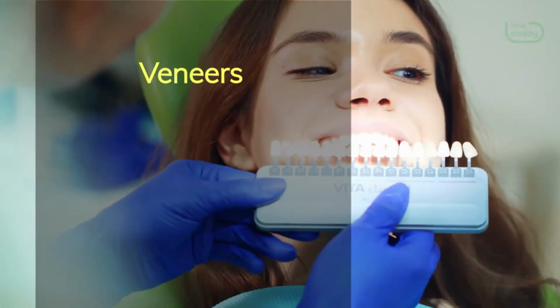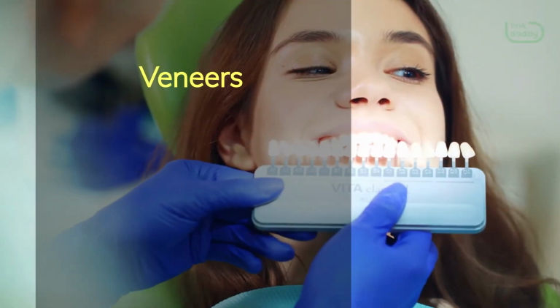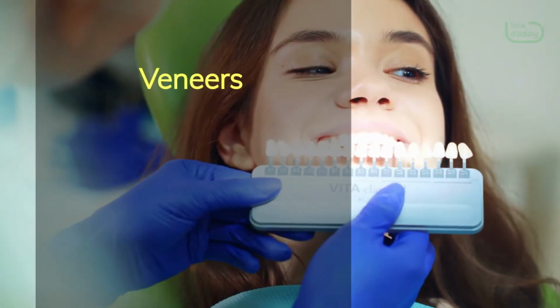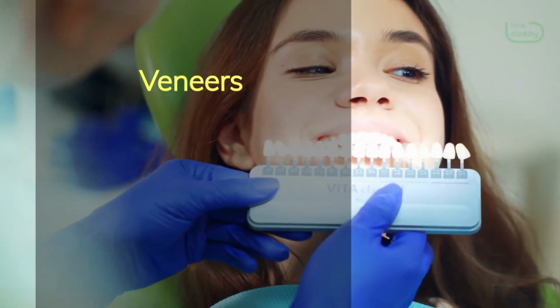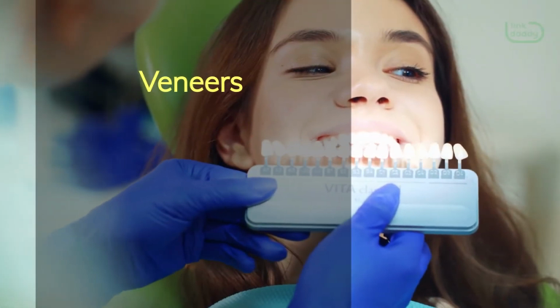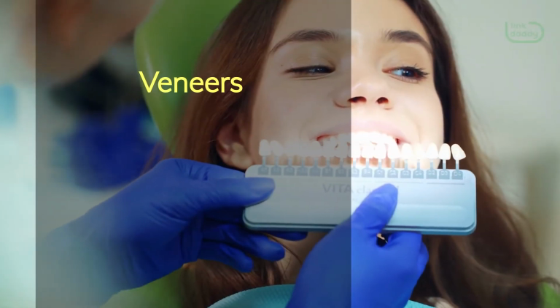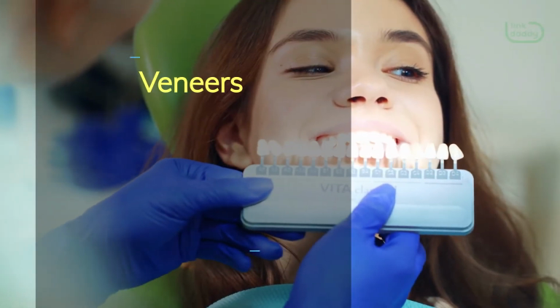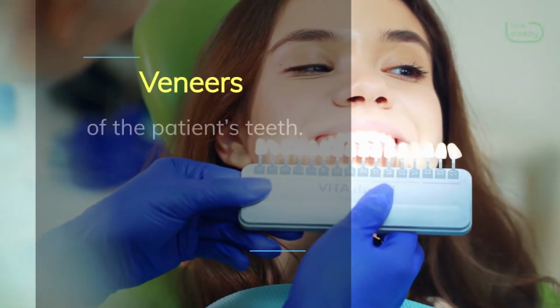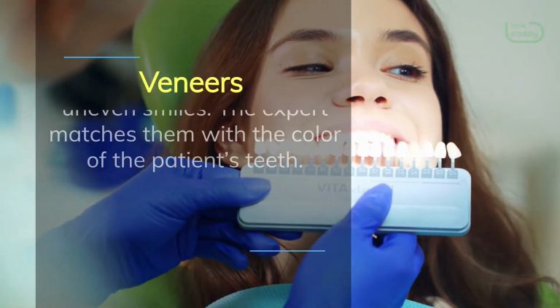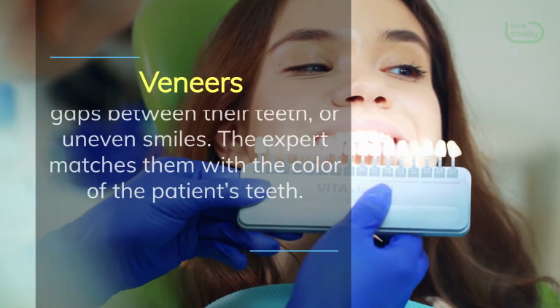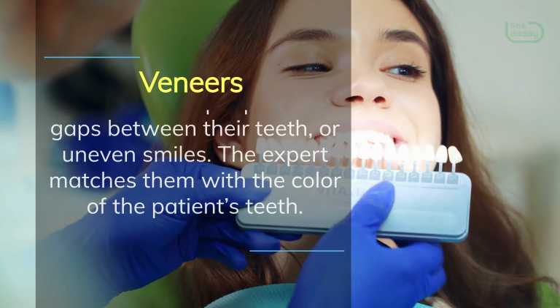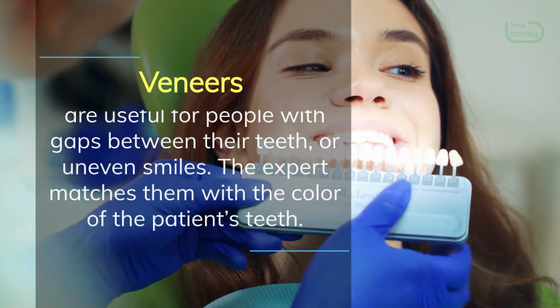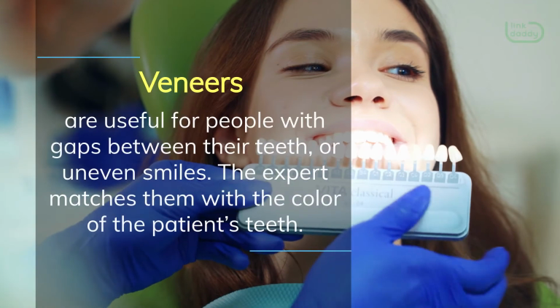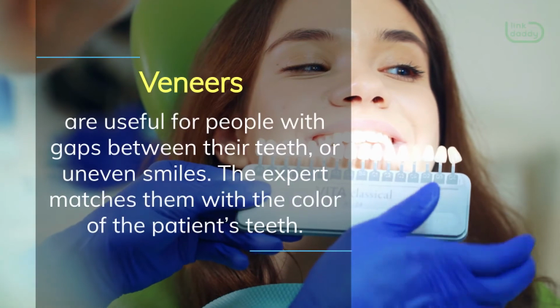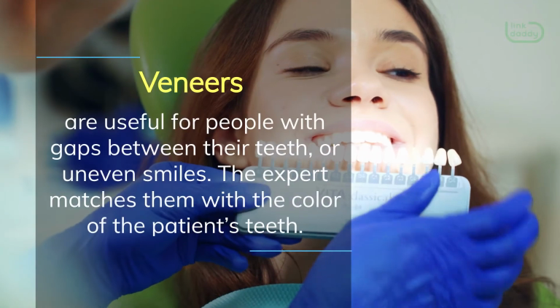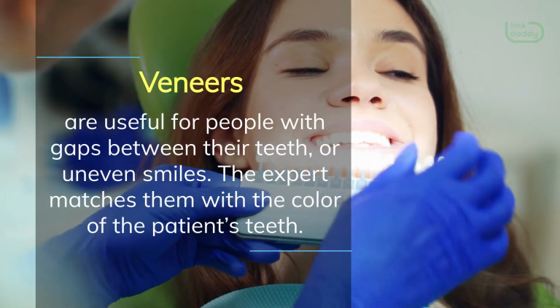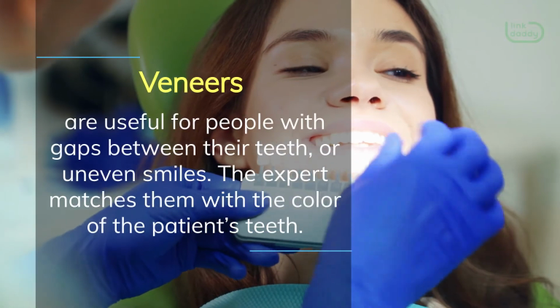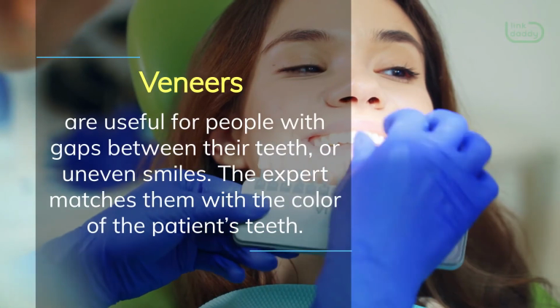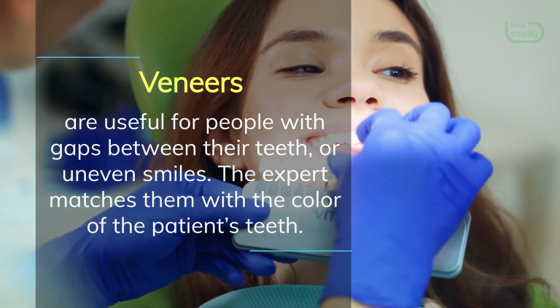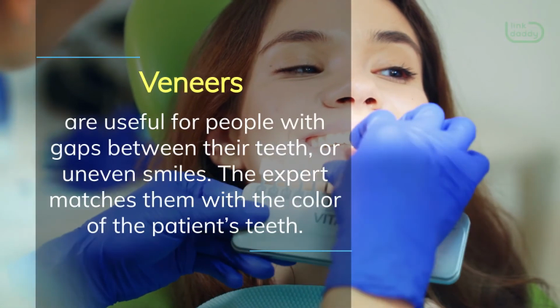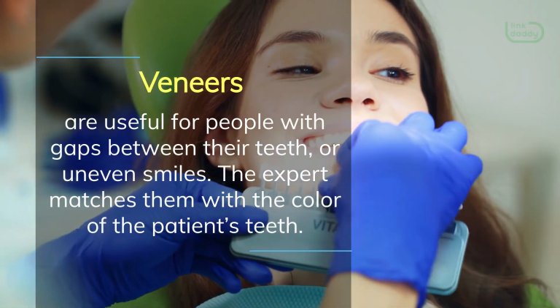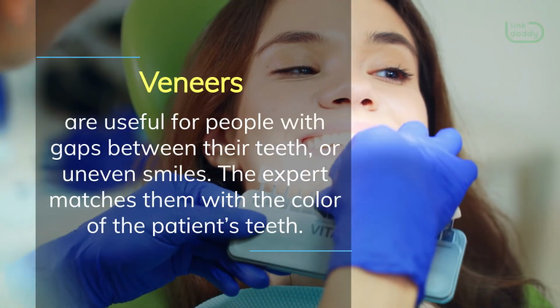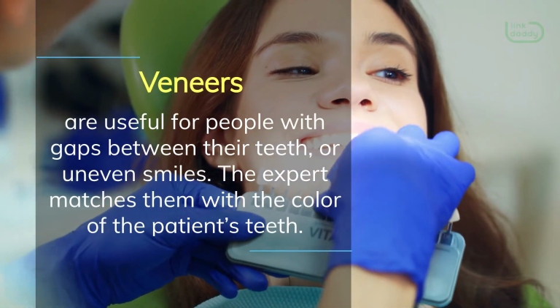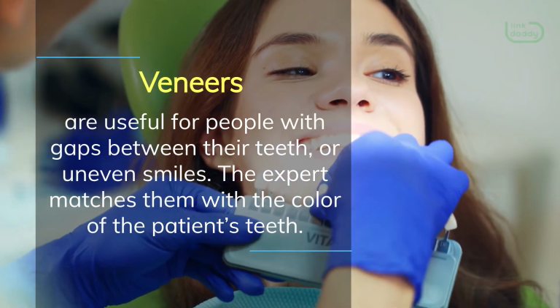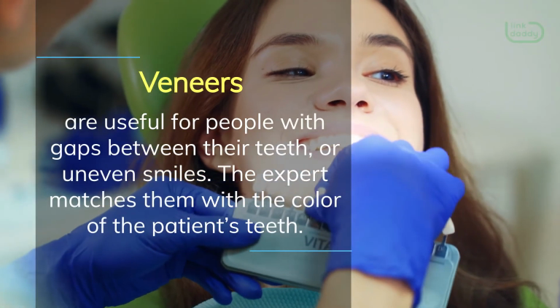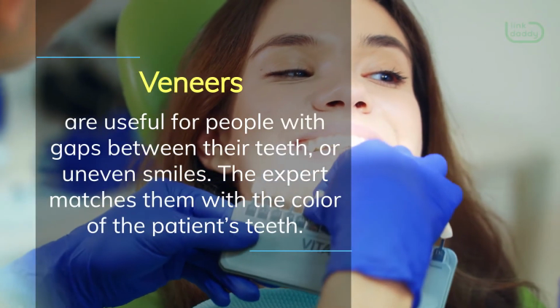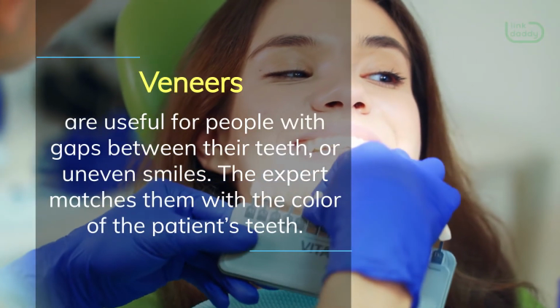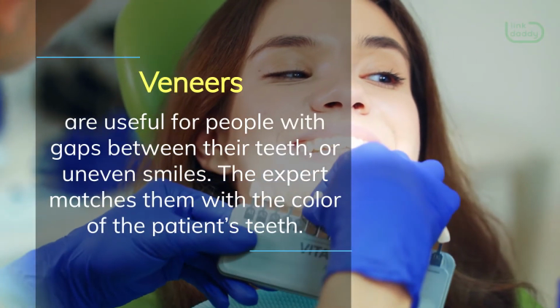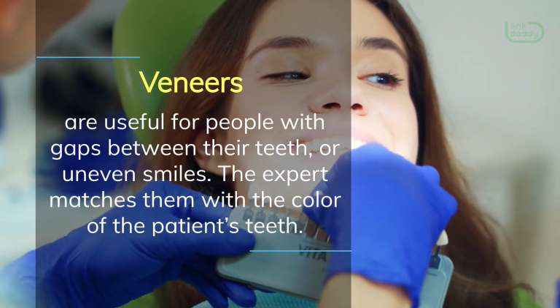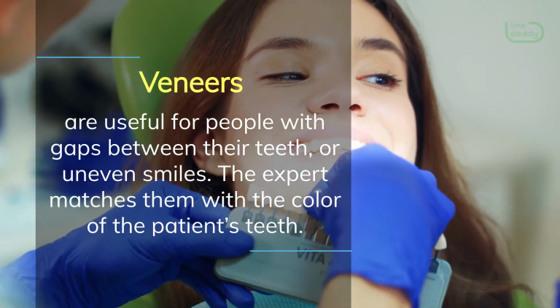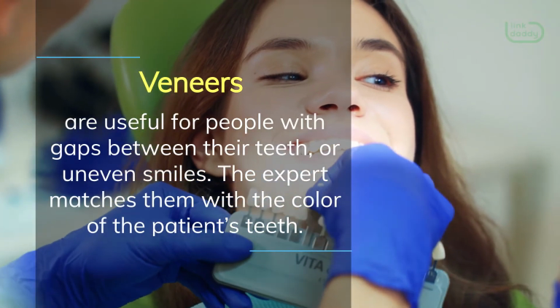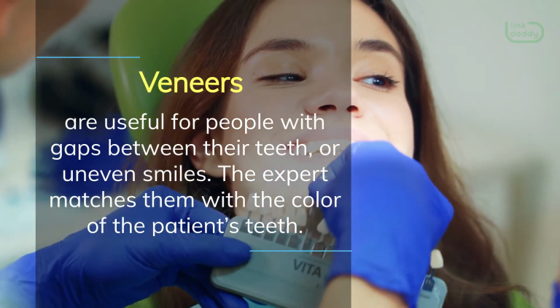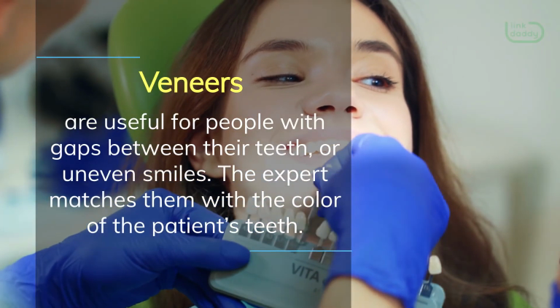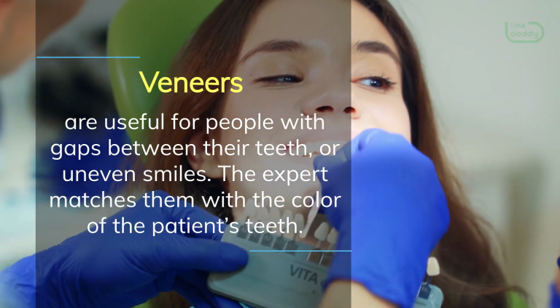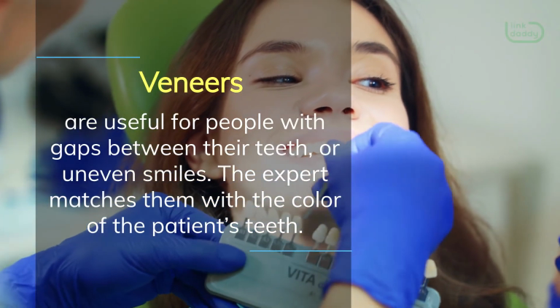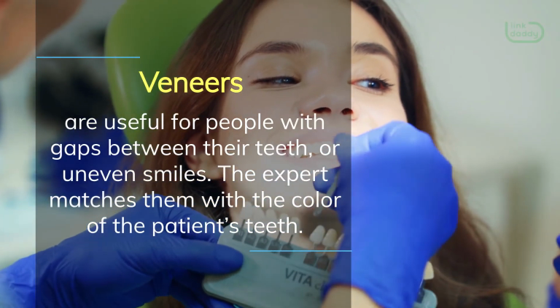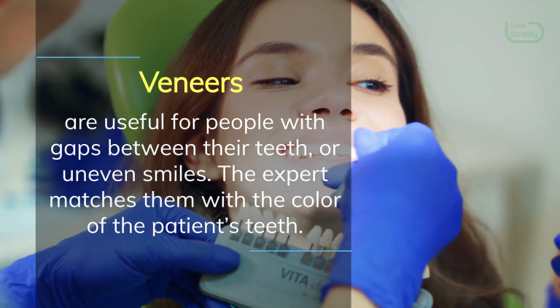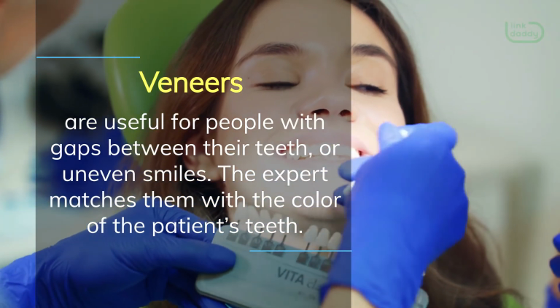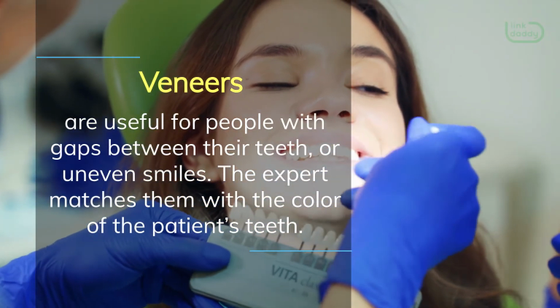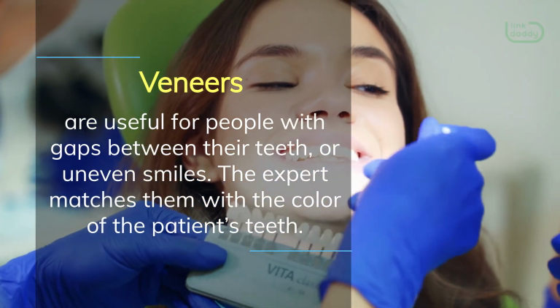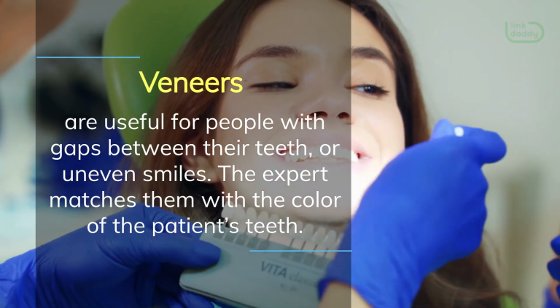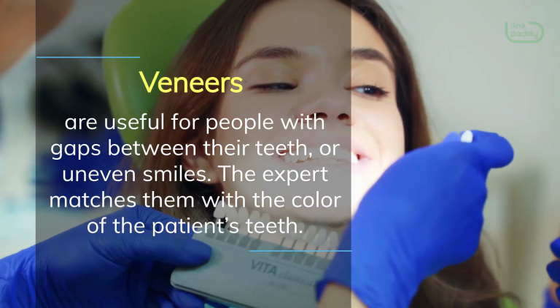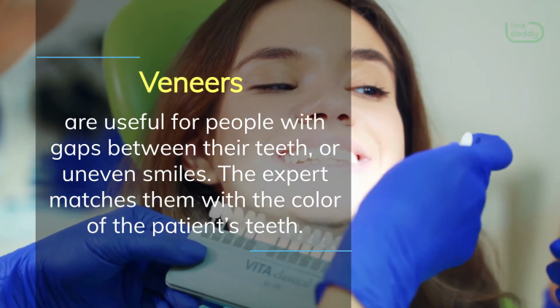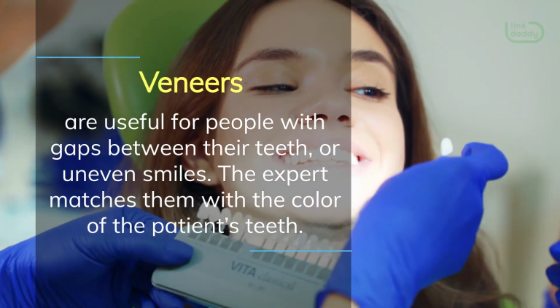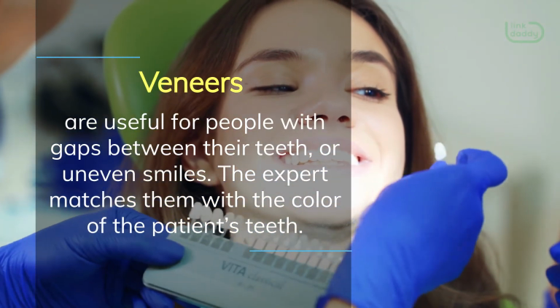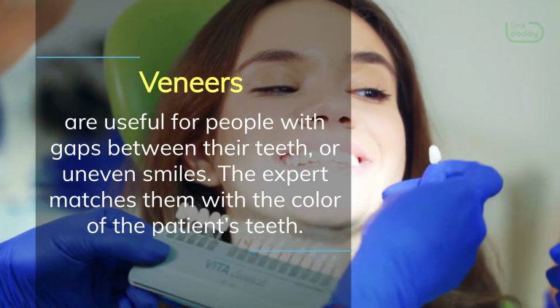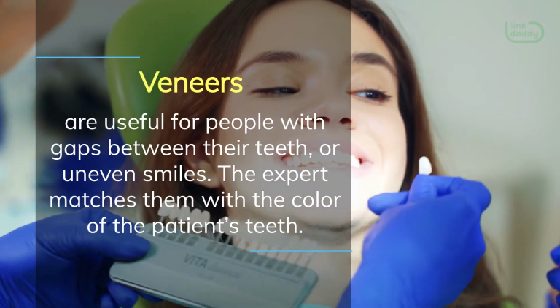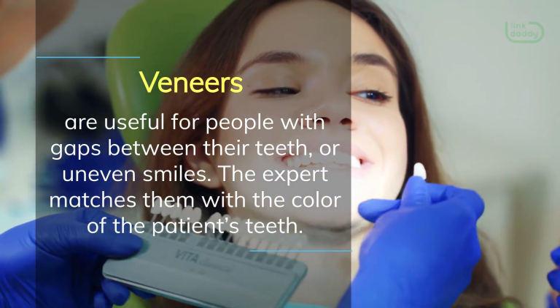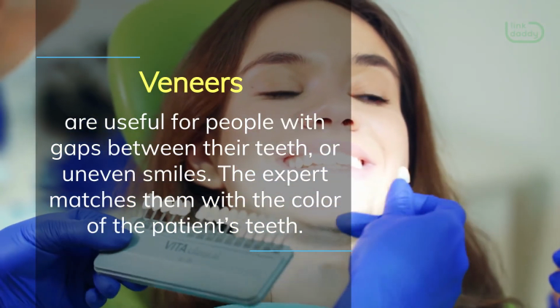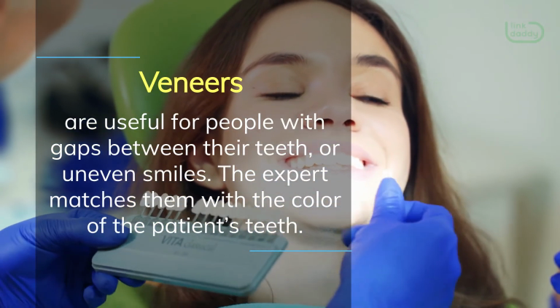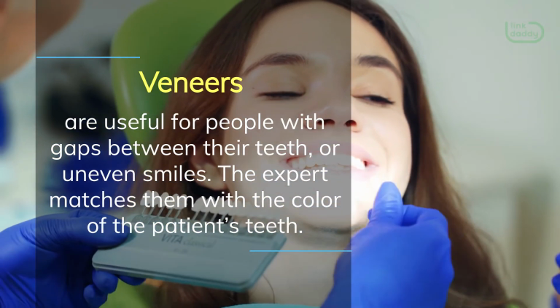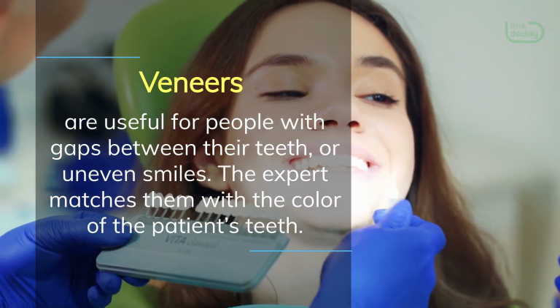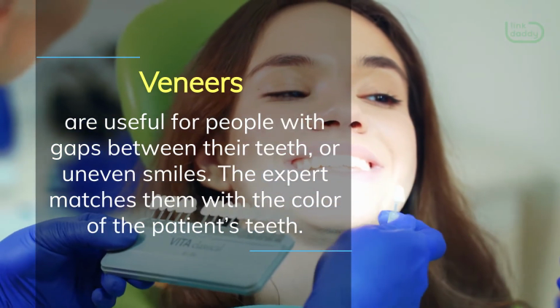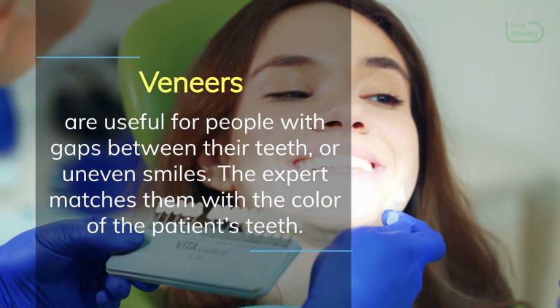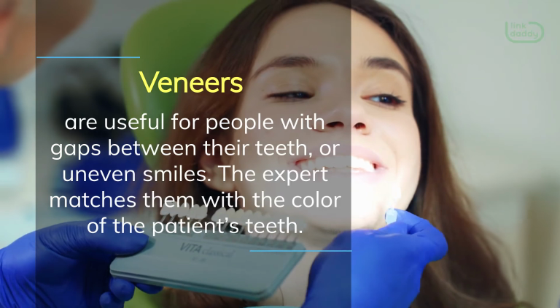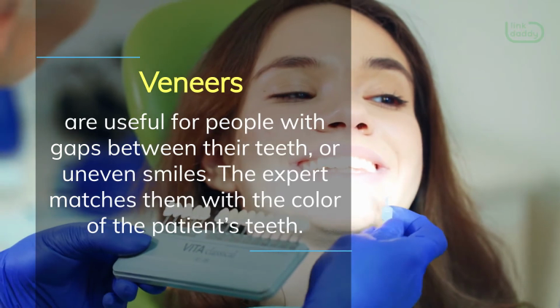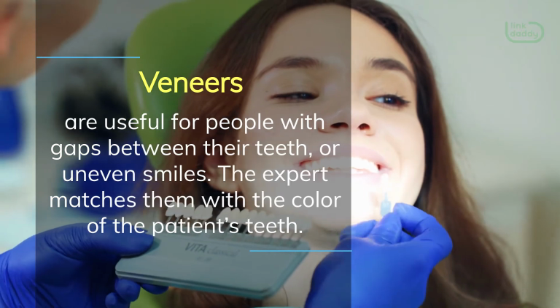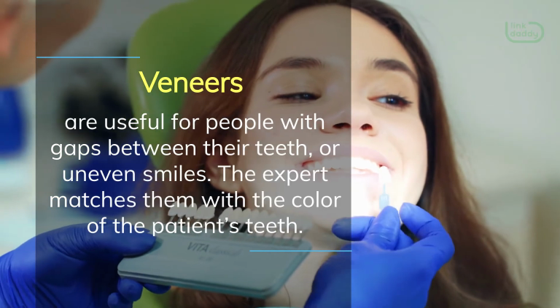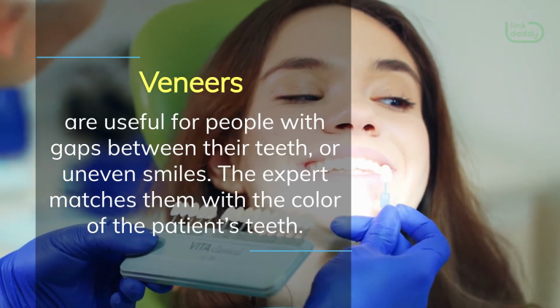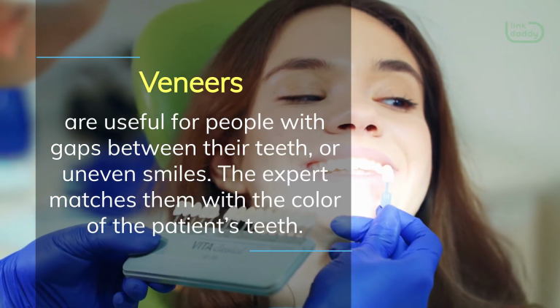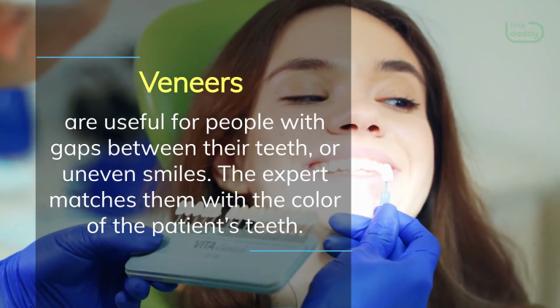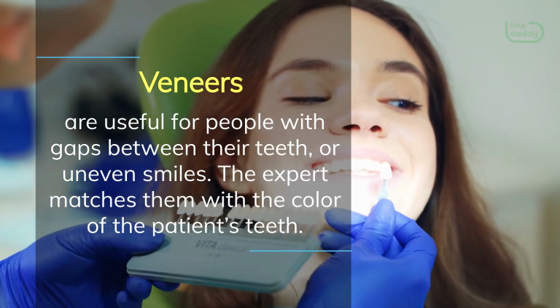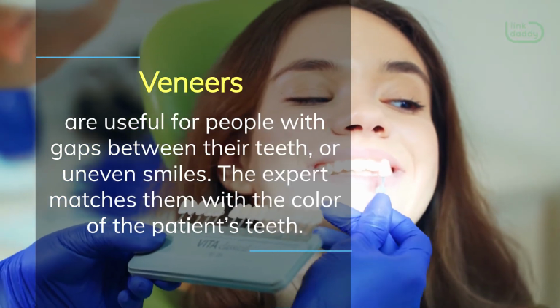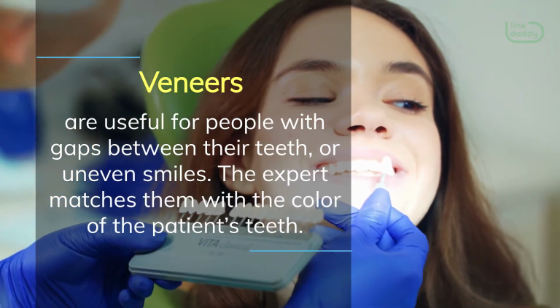Veneers are useful for people with gaps between their teeth or uneven smiles. The expert matches them with the color of the patient's teeth.